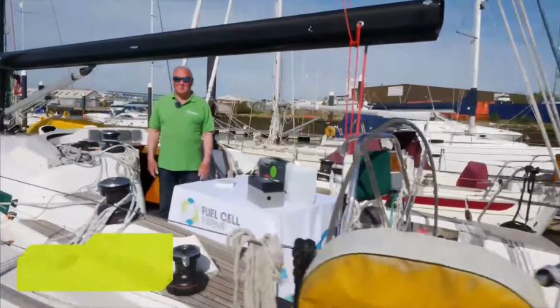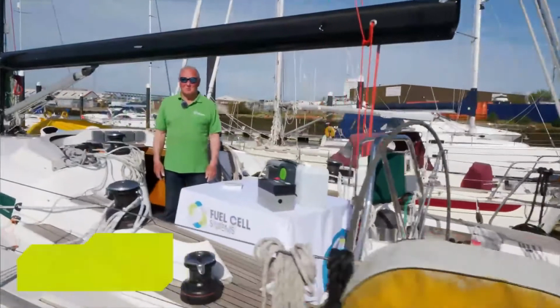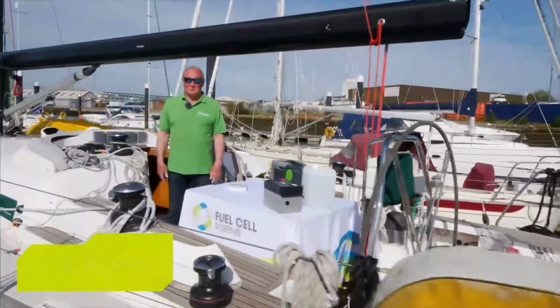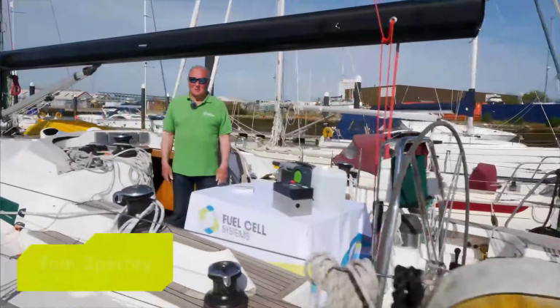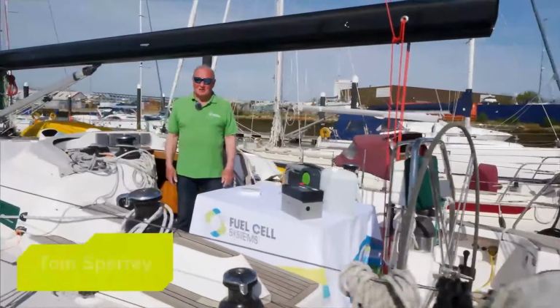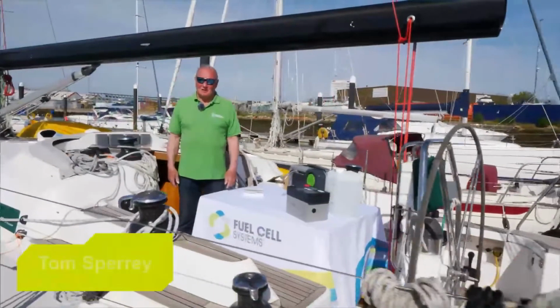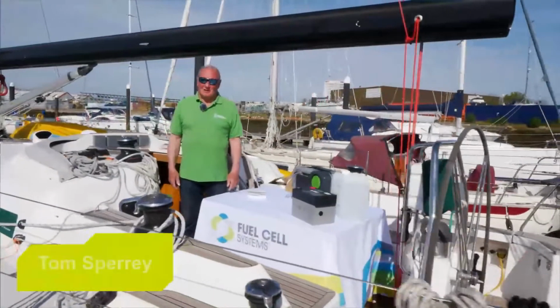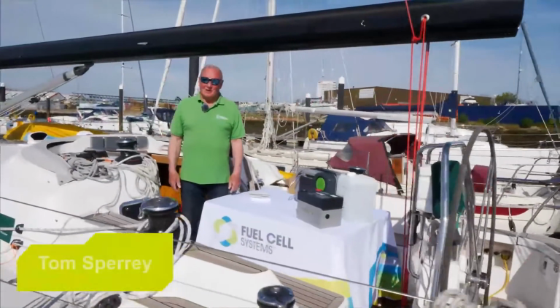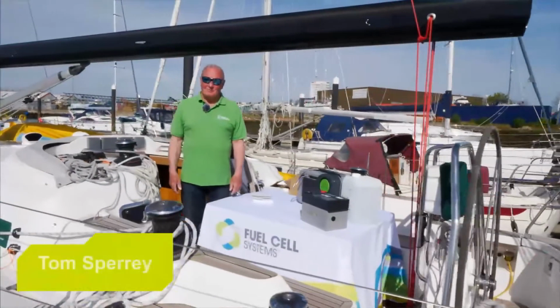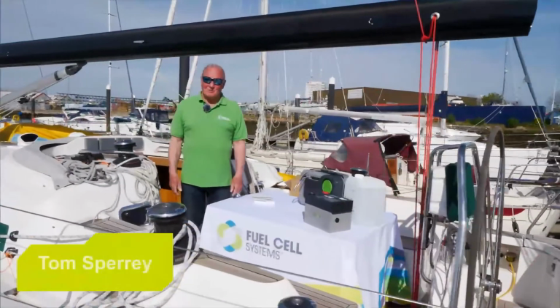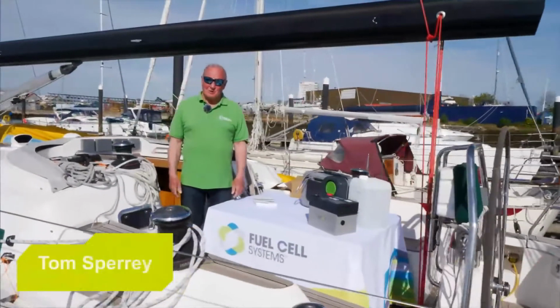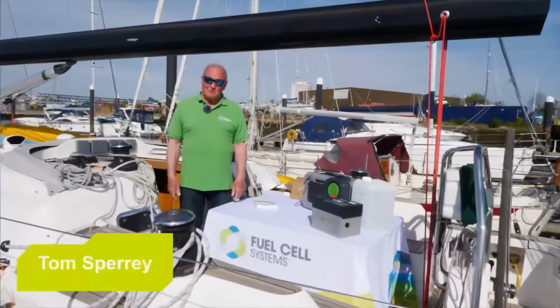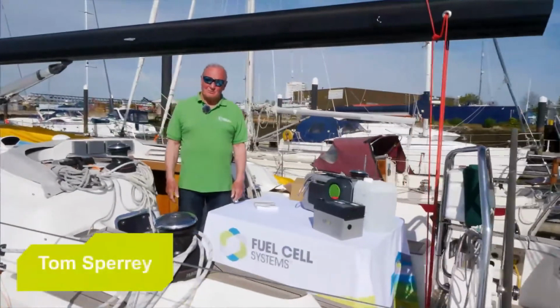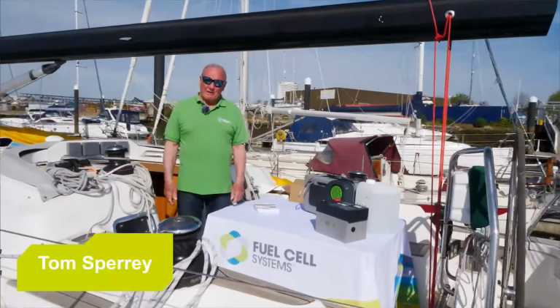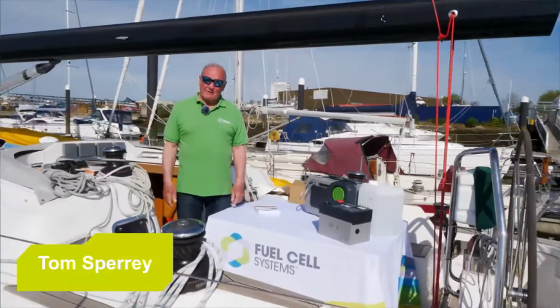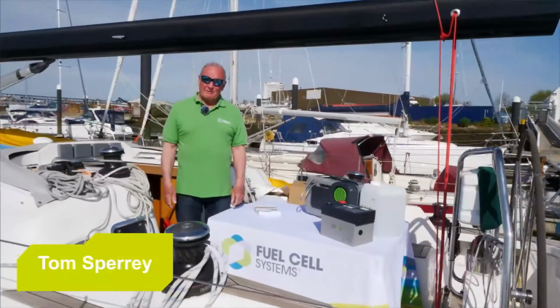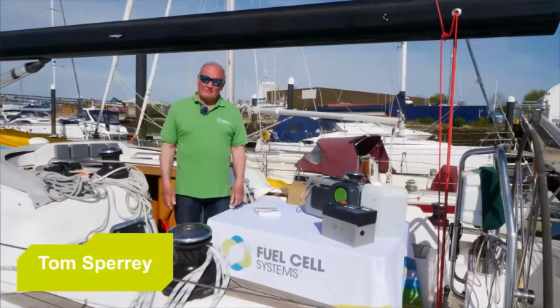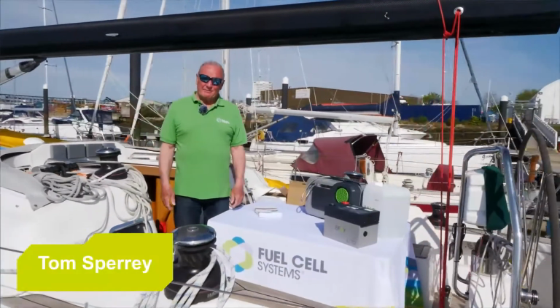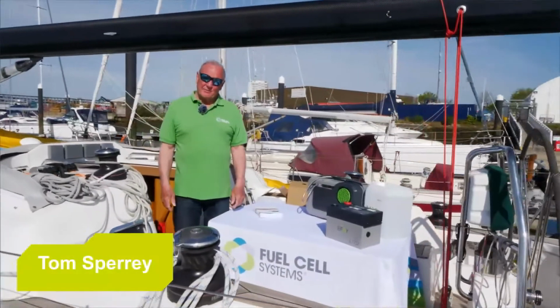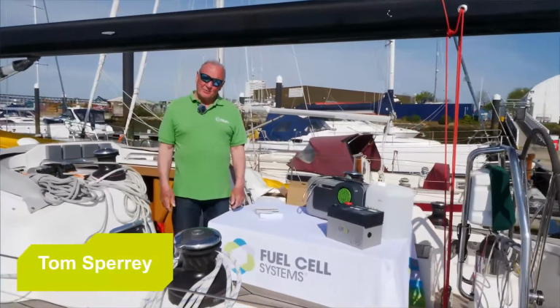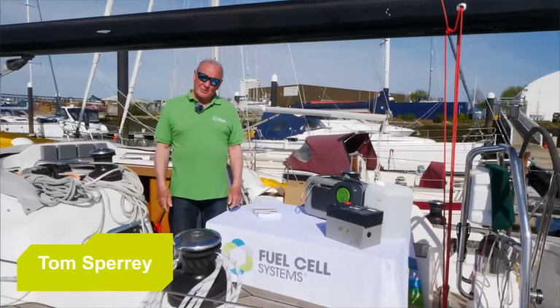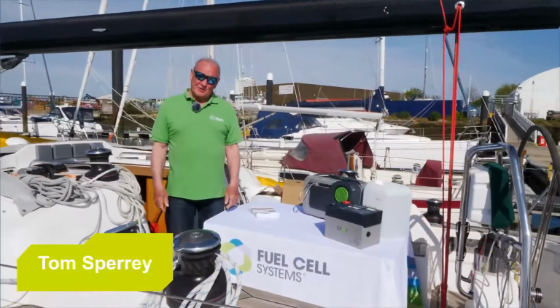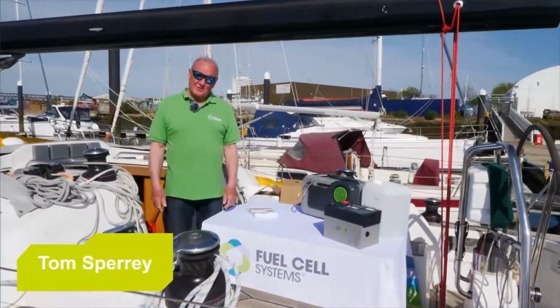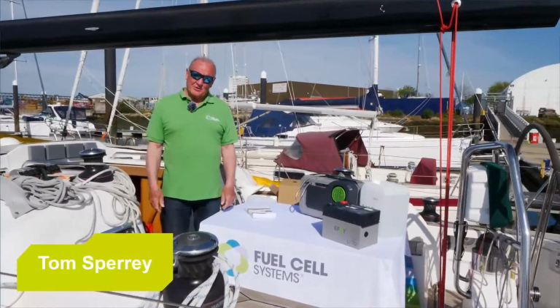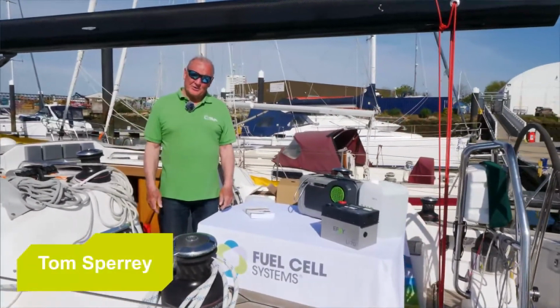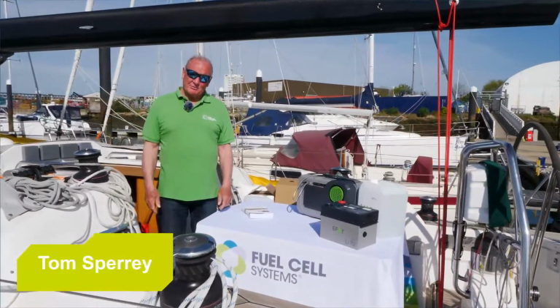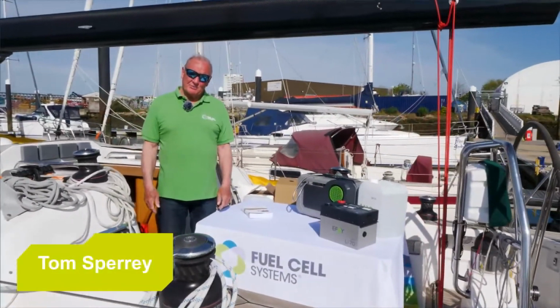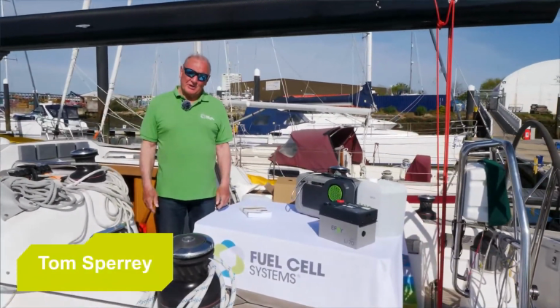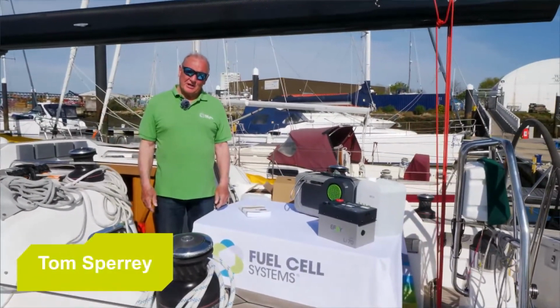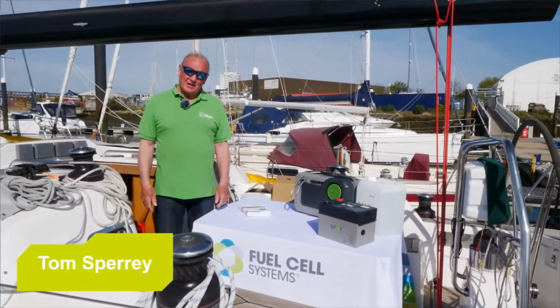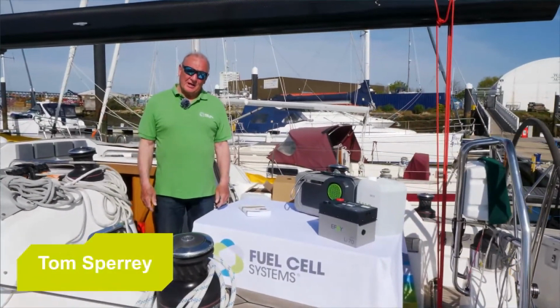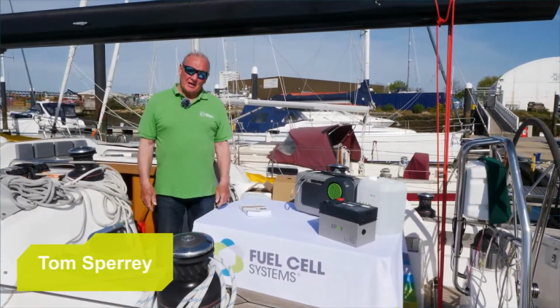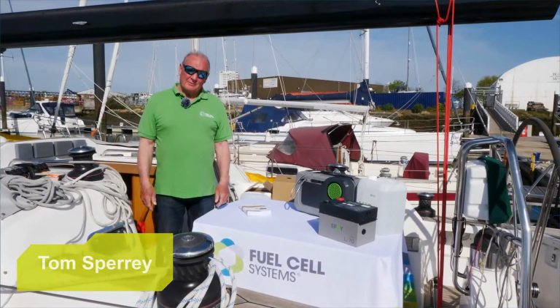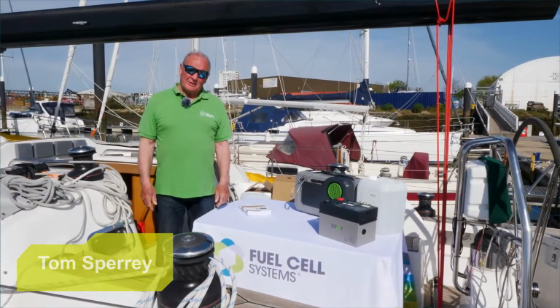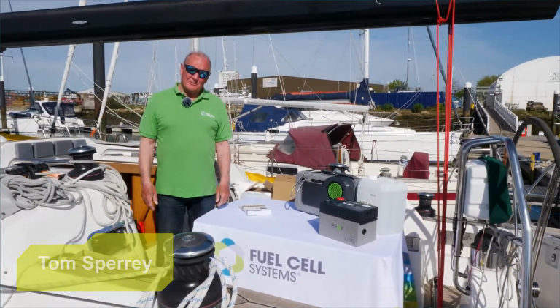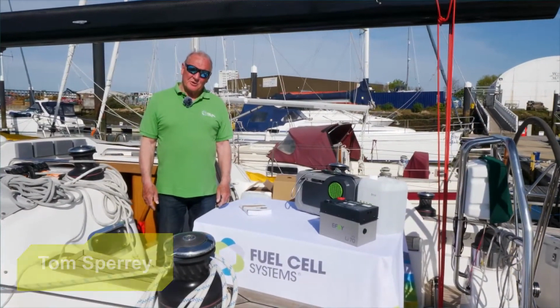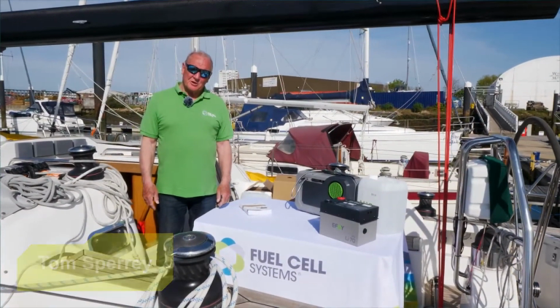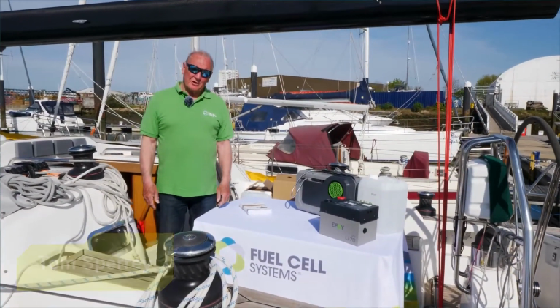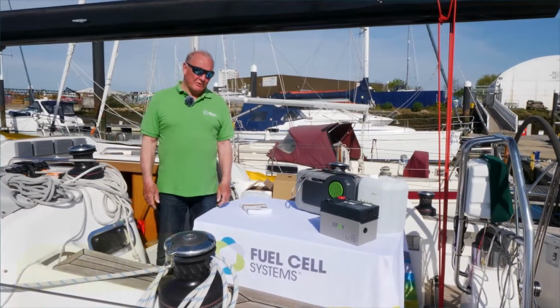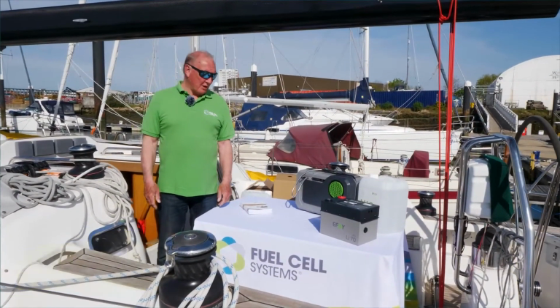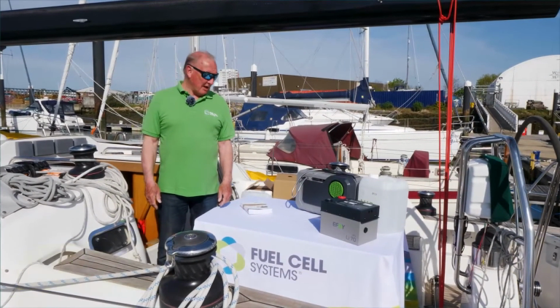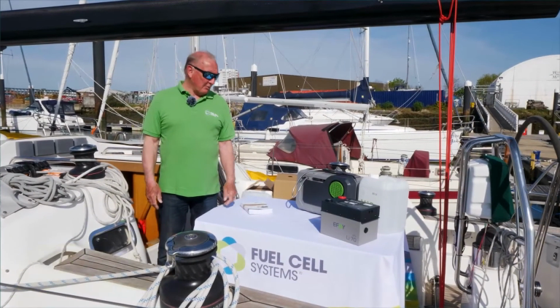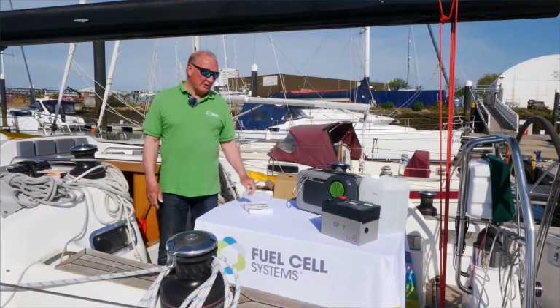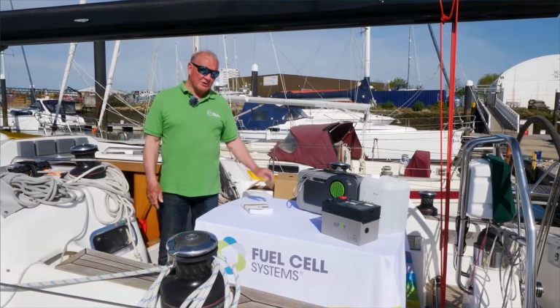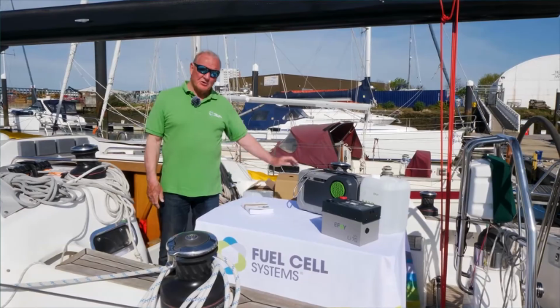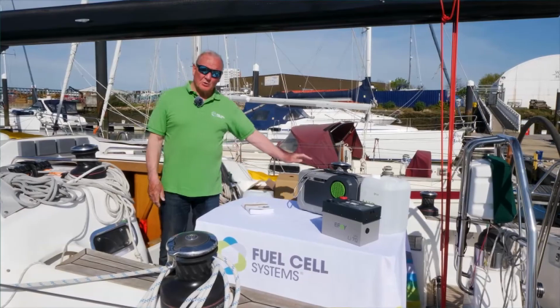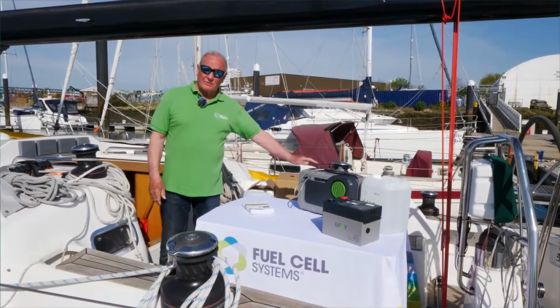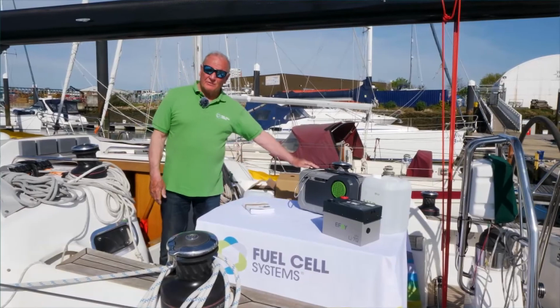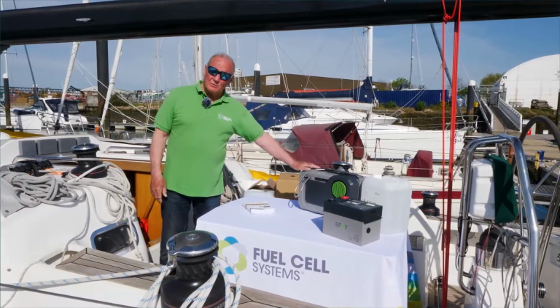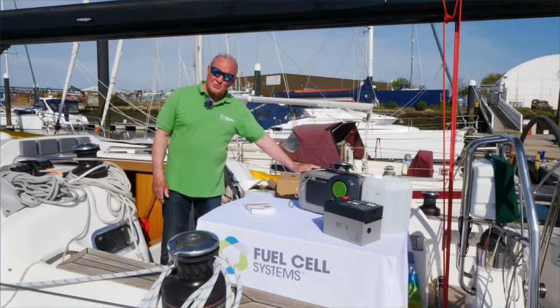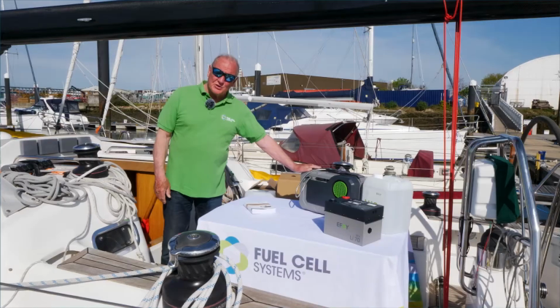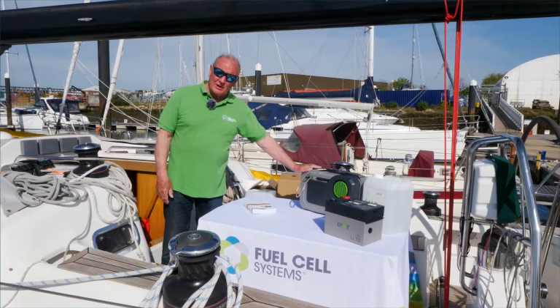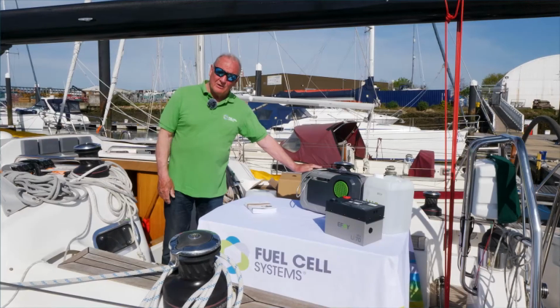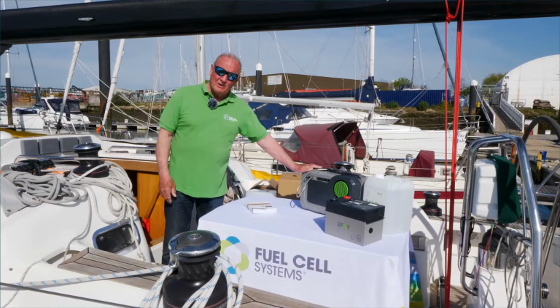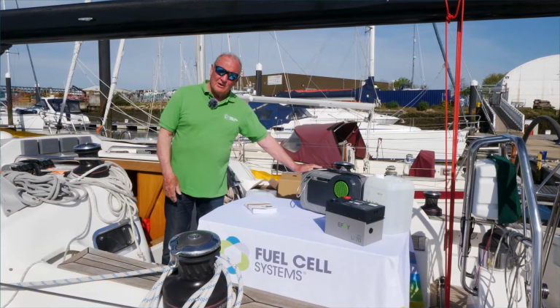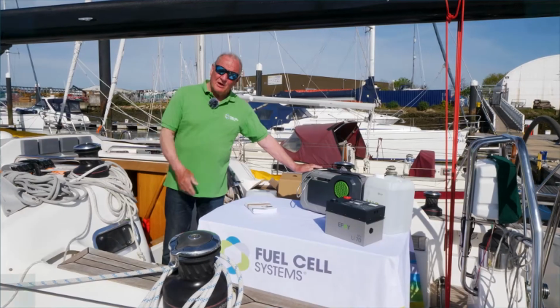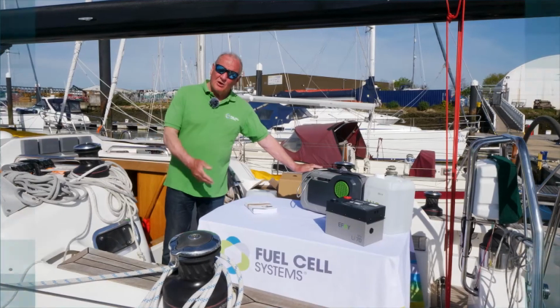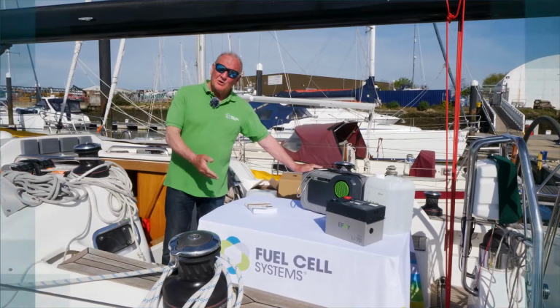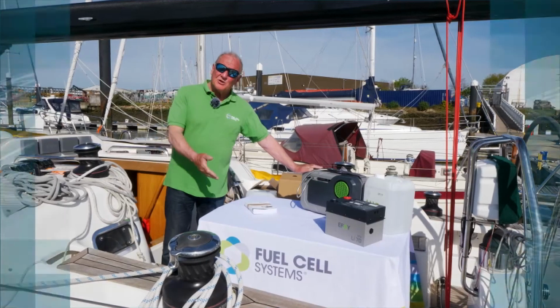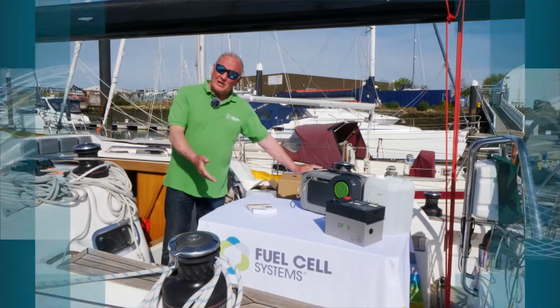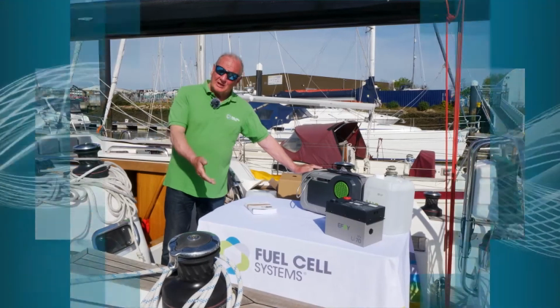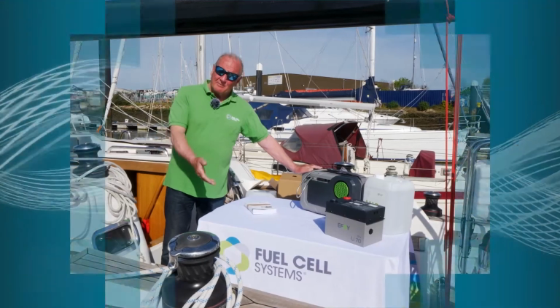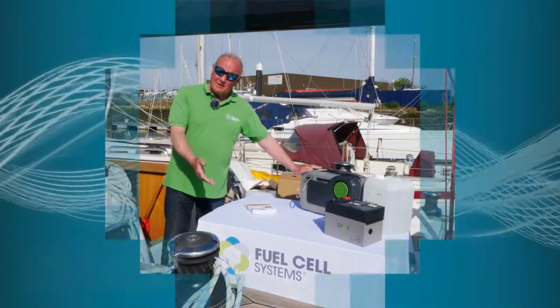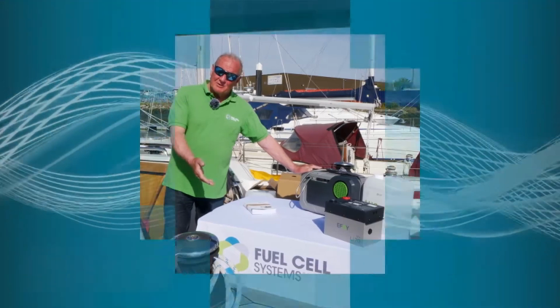Hello, I'm Tom Sperry from Fuel Cell Systems. I'm going to show you how we install a fuel cell on a sailing boat.